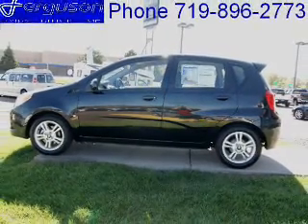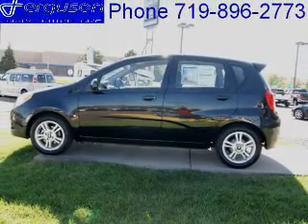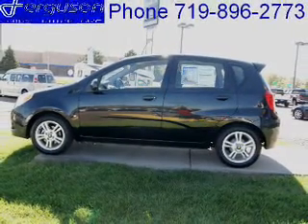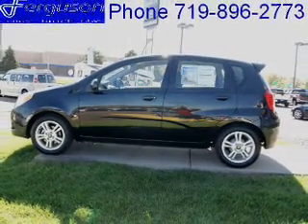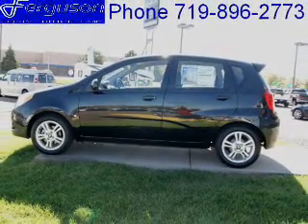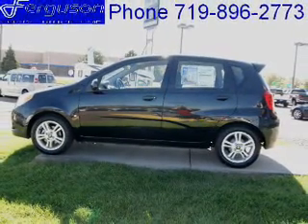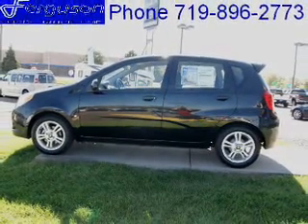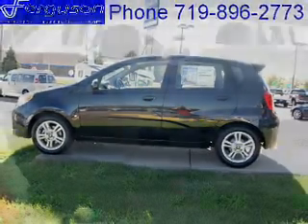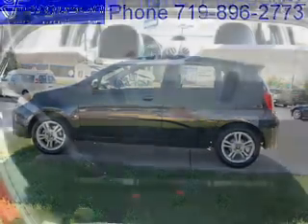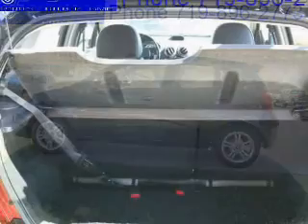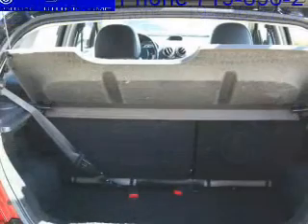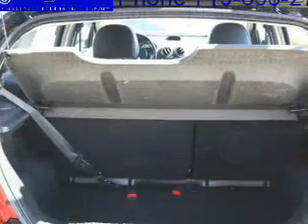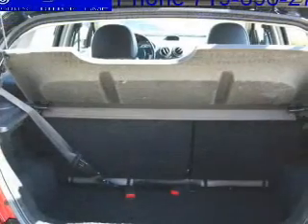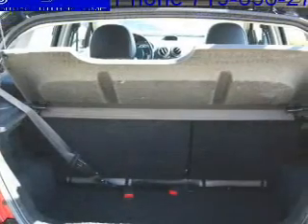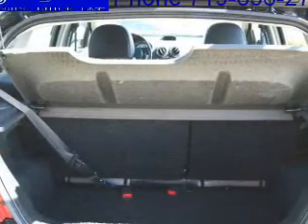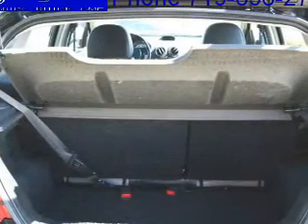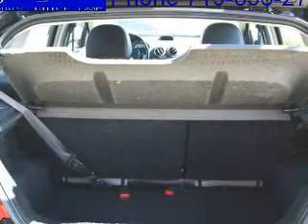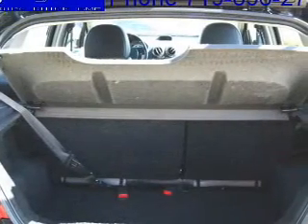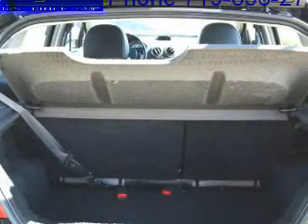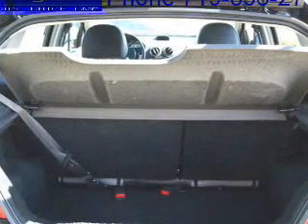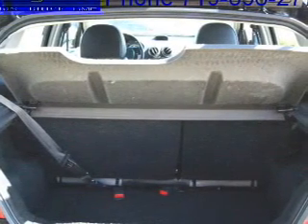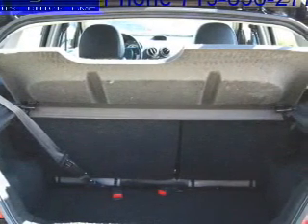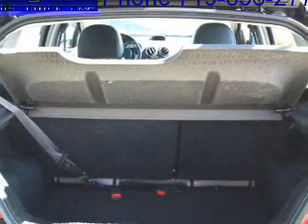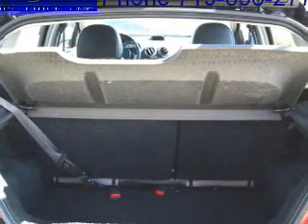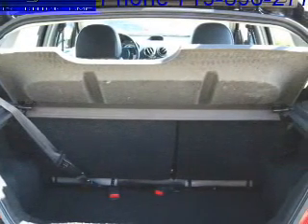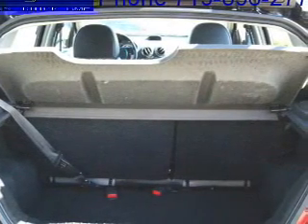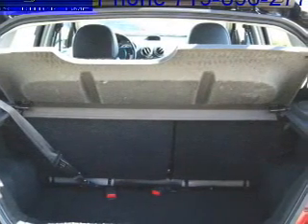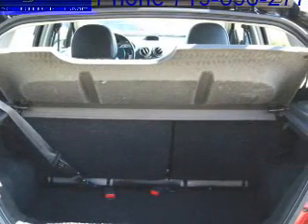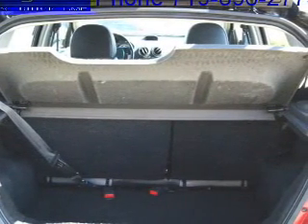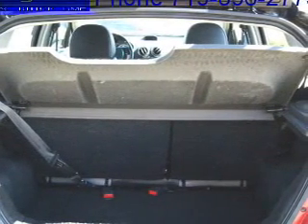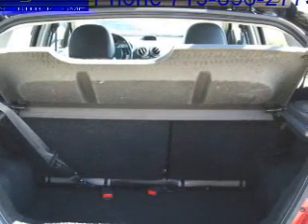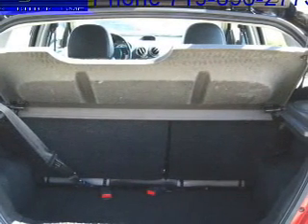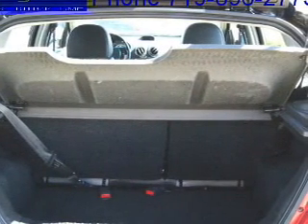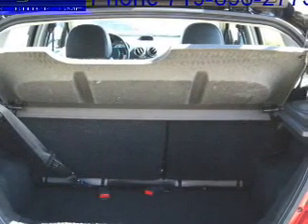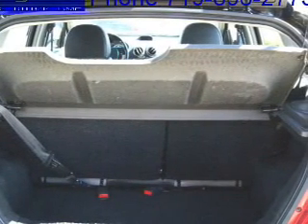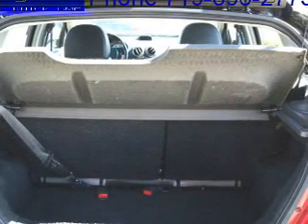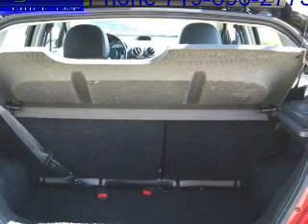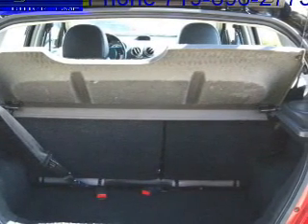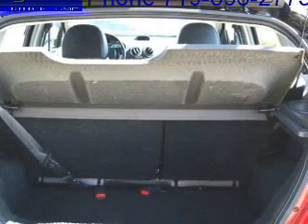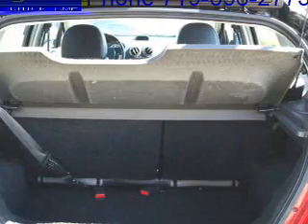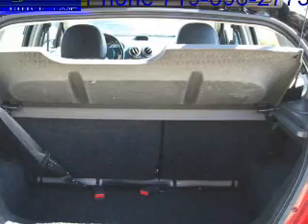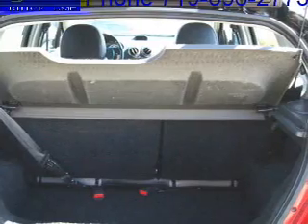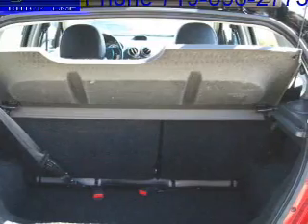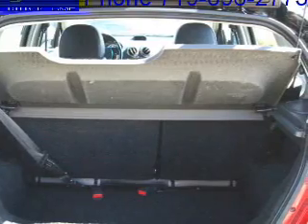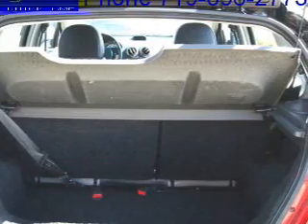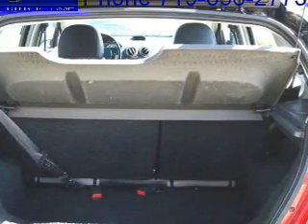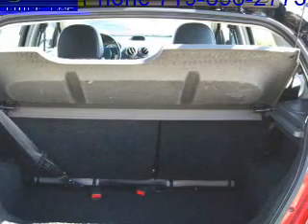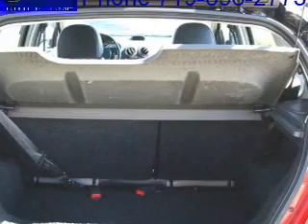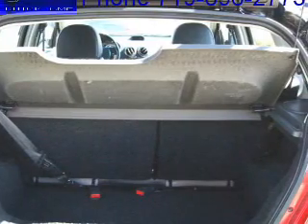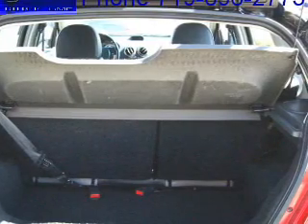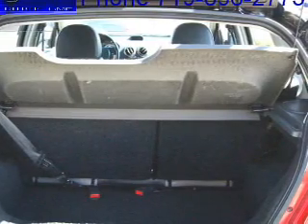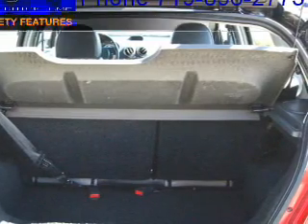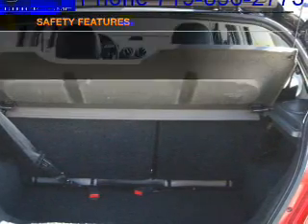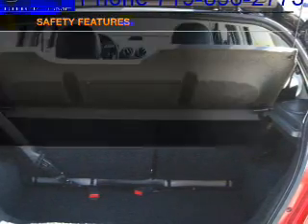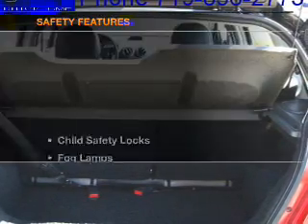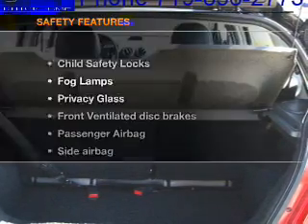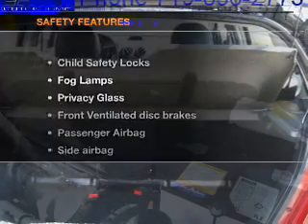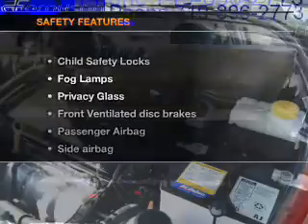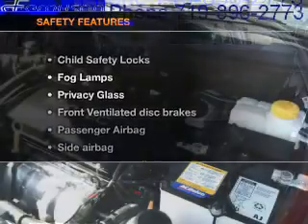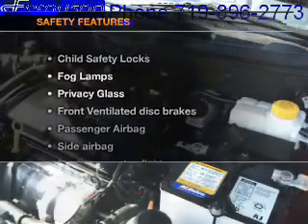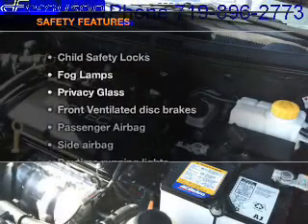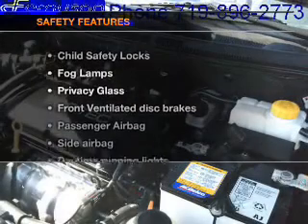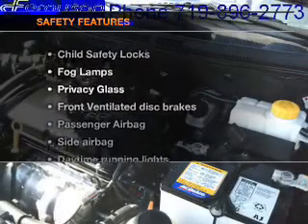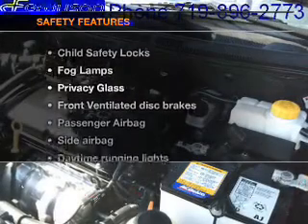An alarm system, an AM FM stereo with a CD player, an adjustable tilt steering wheel. And for your peace of mind, the following safety equipment is included.